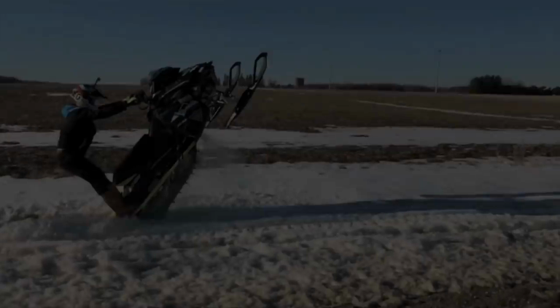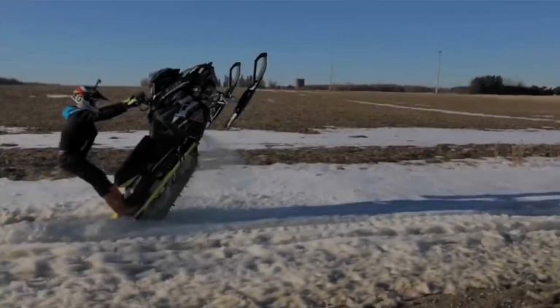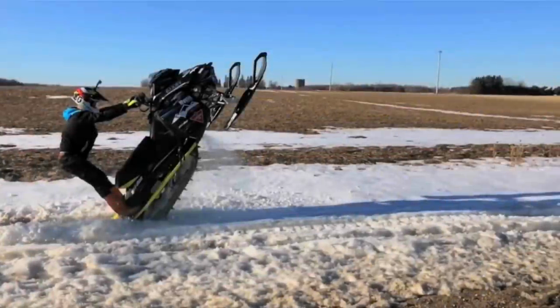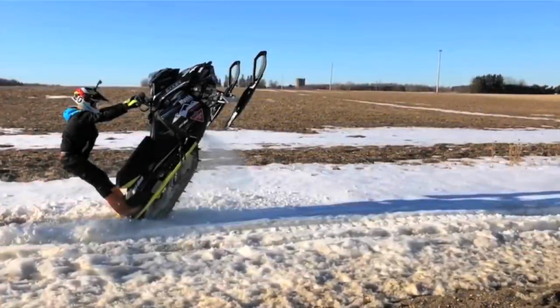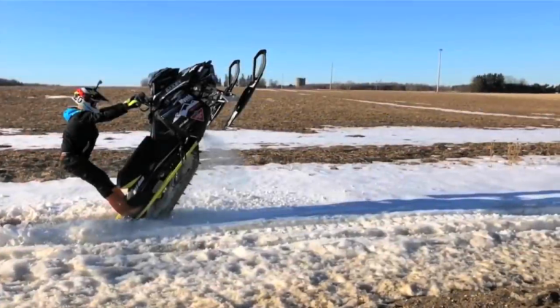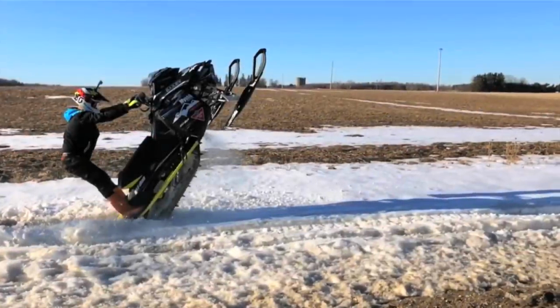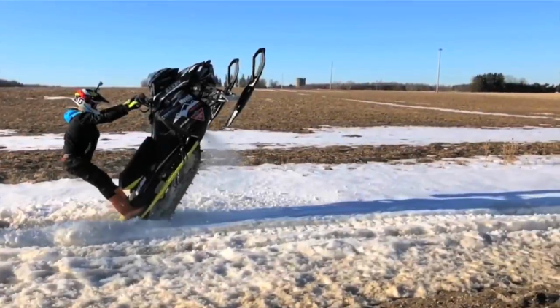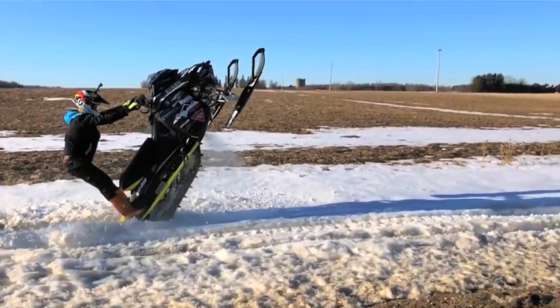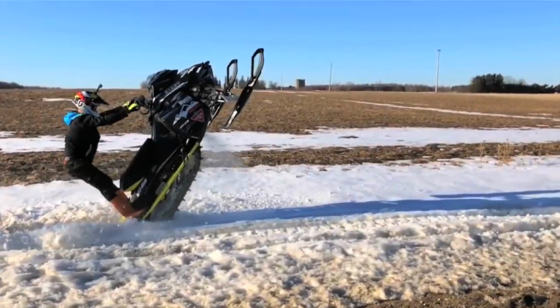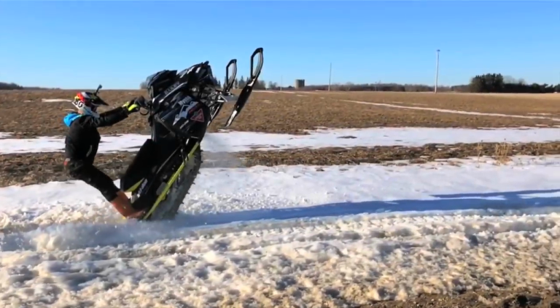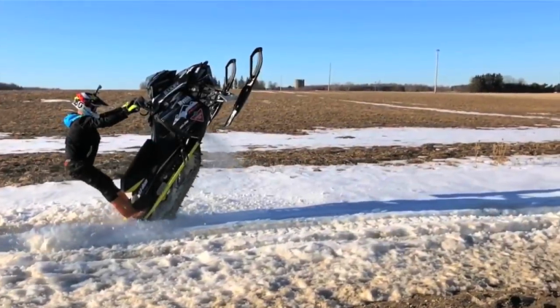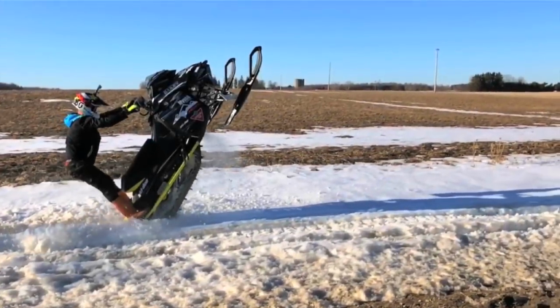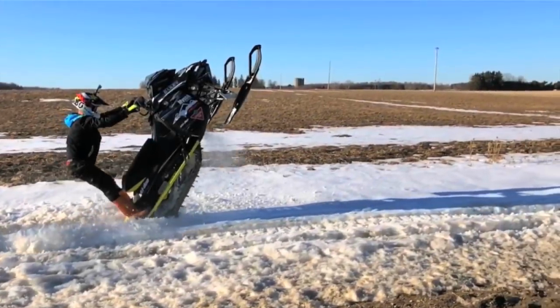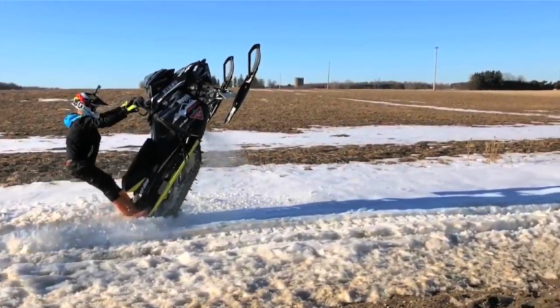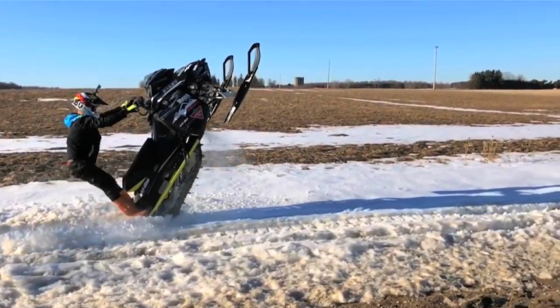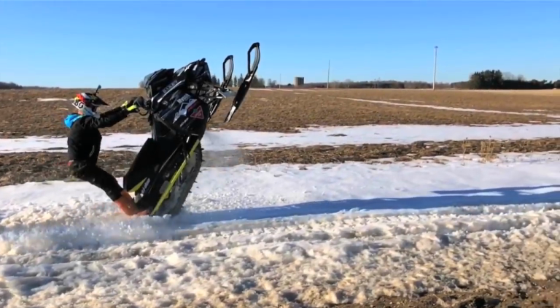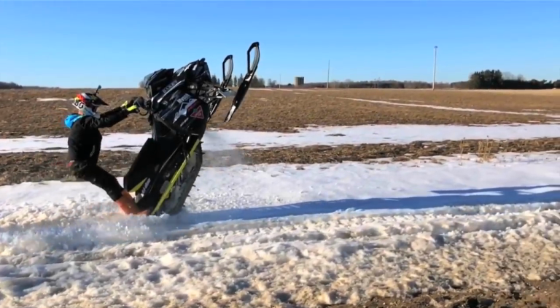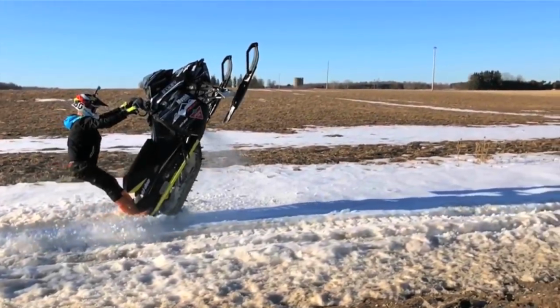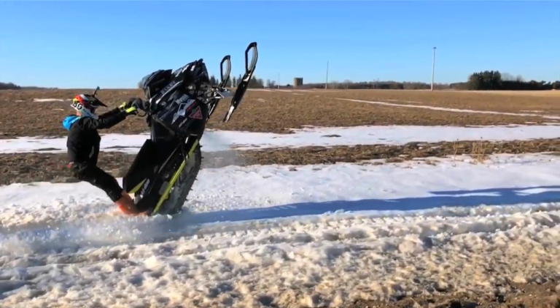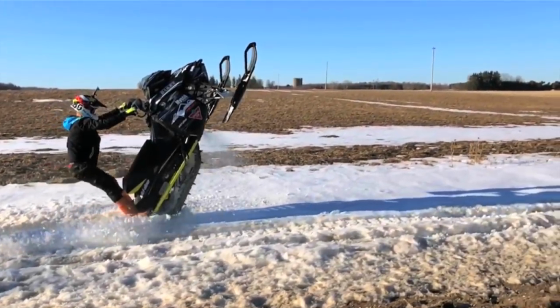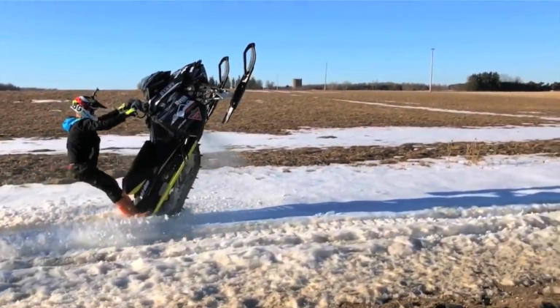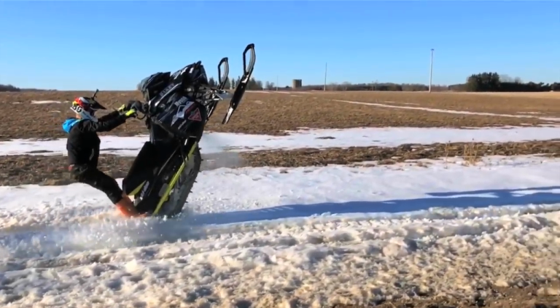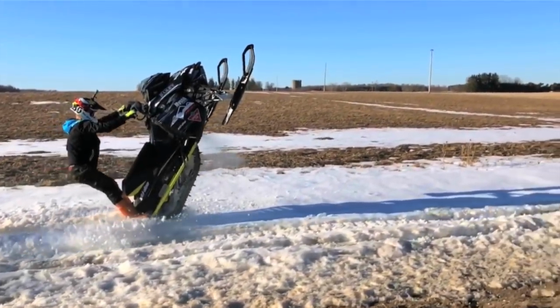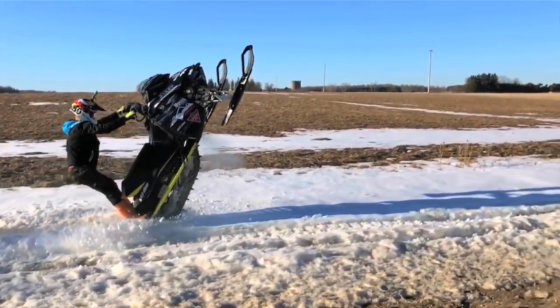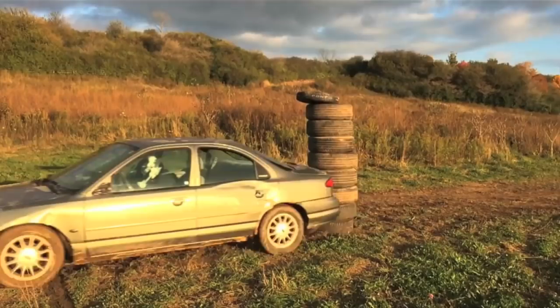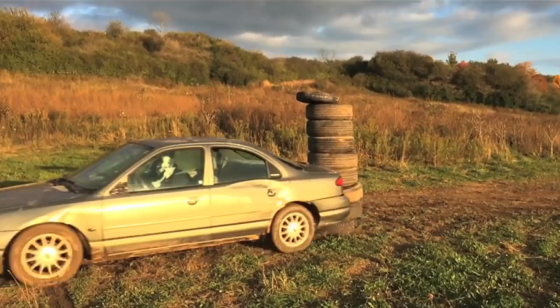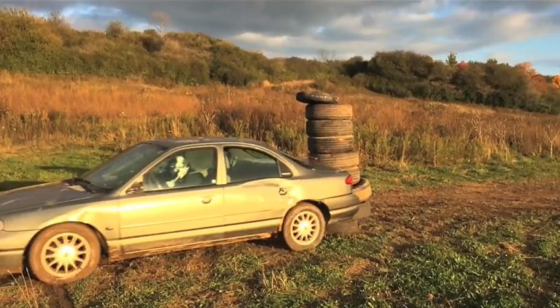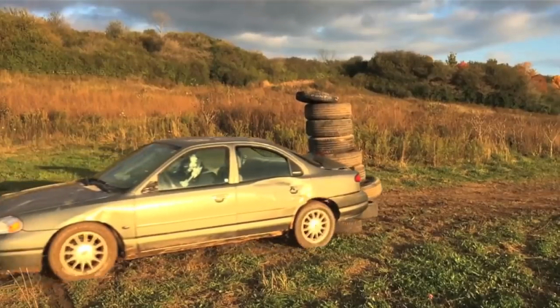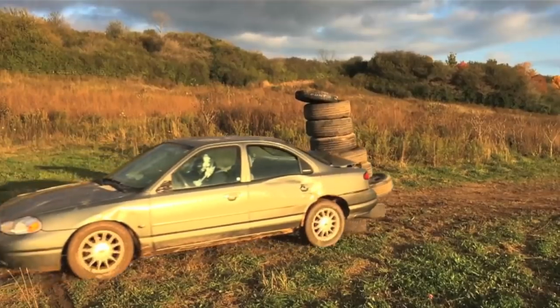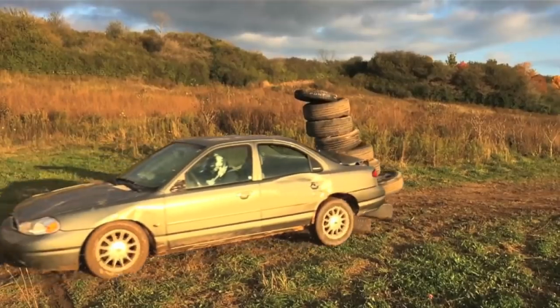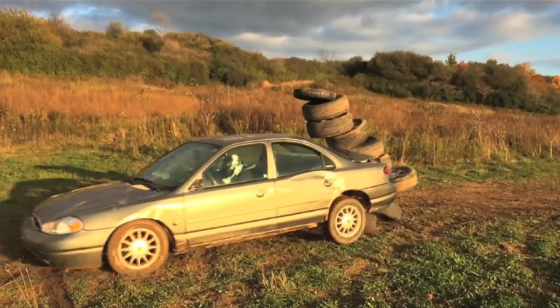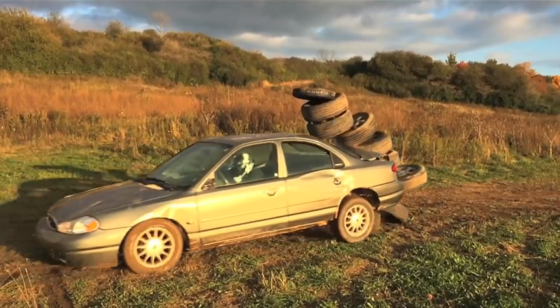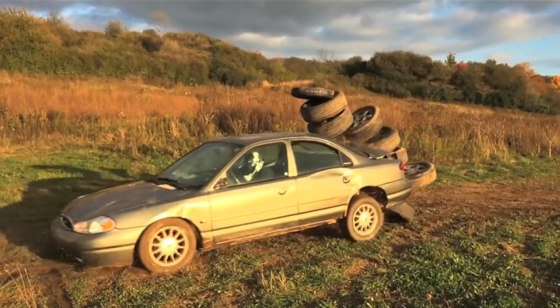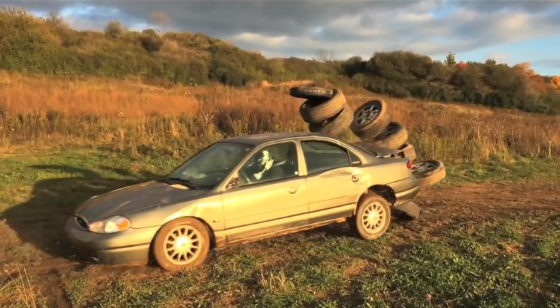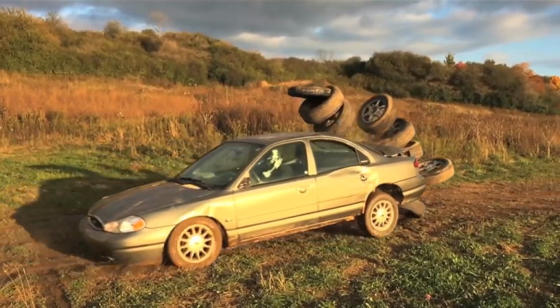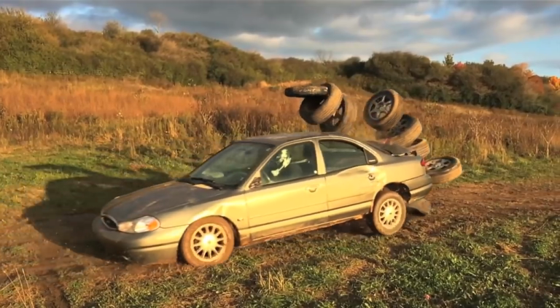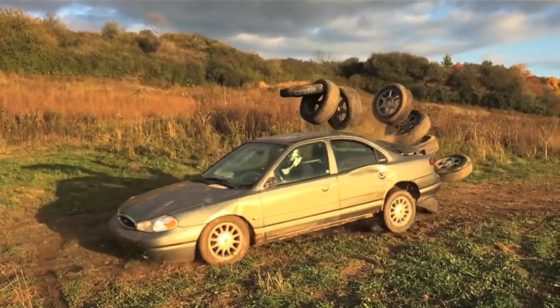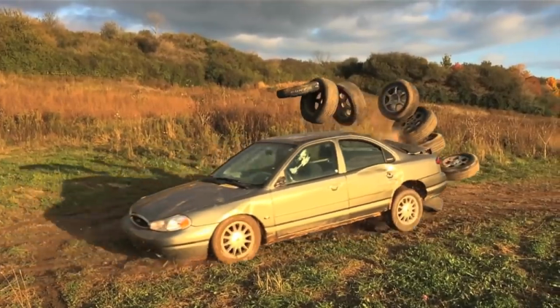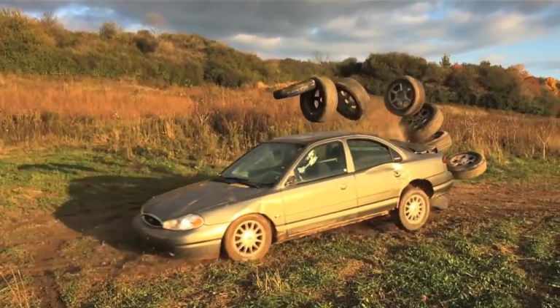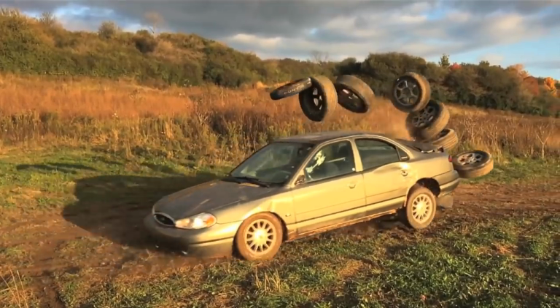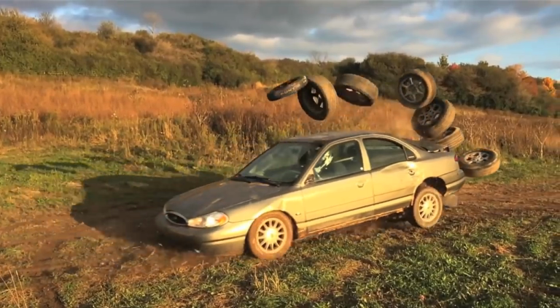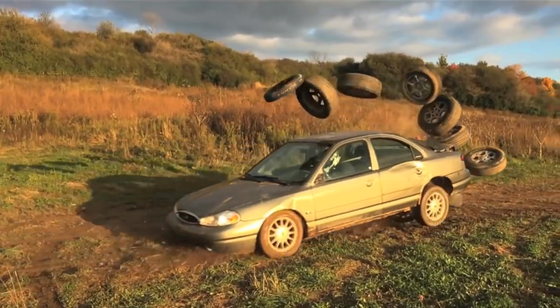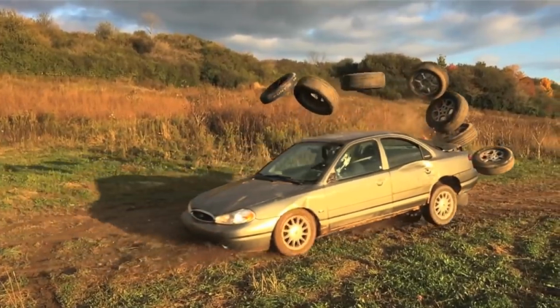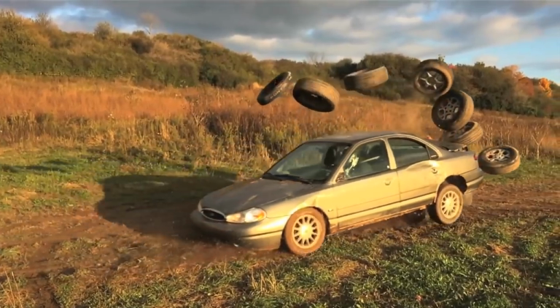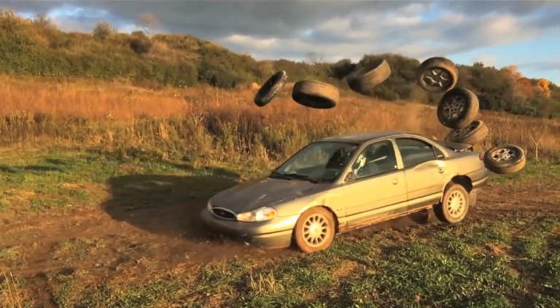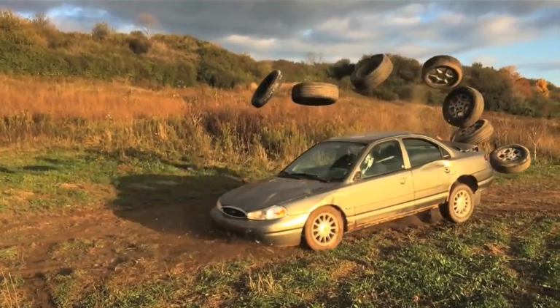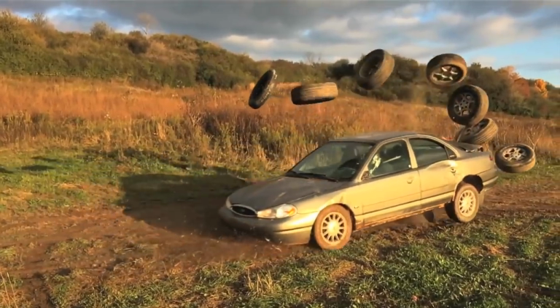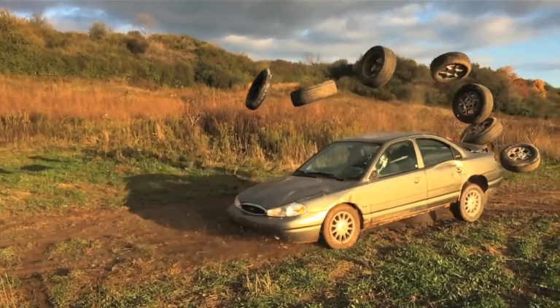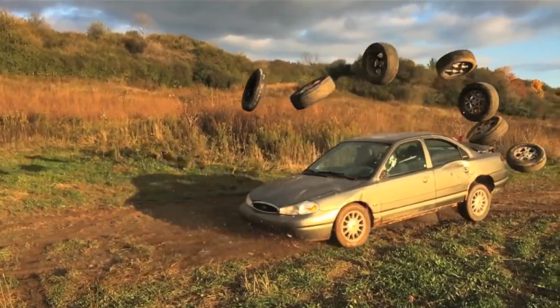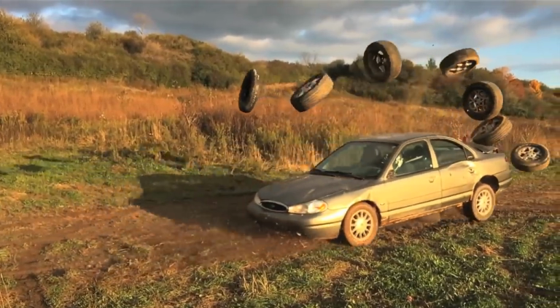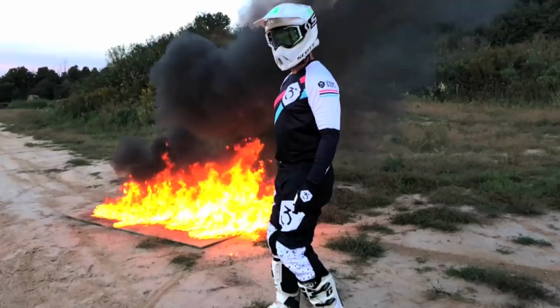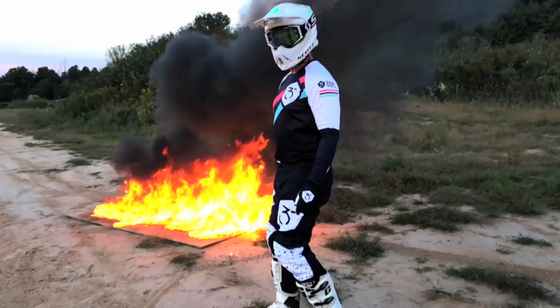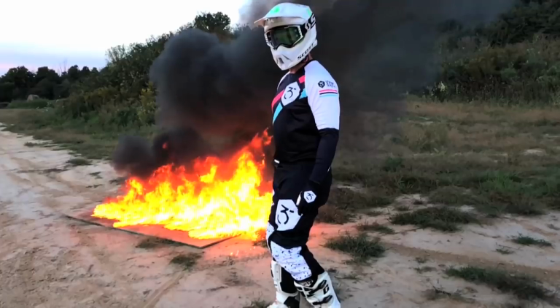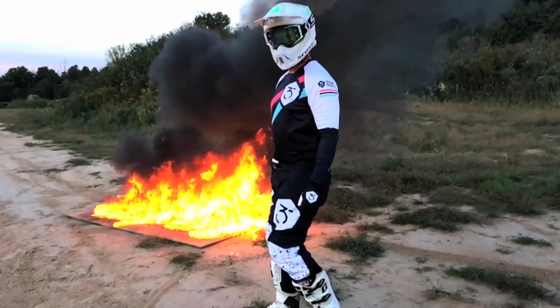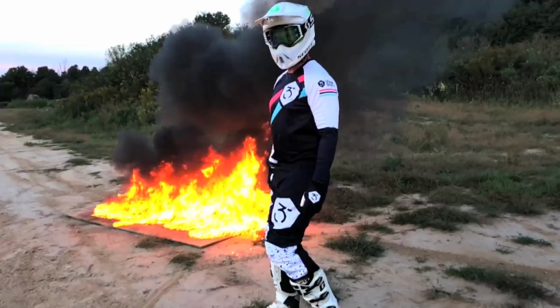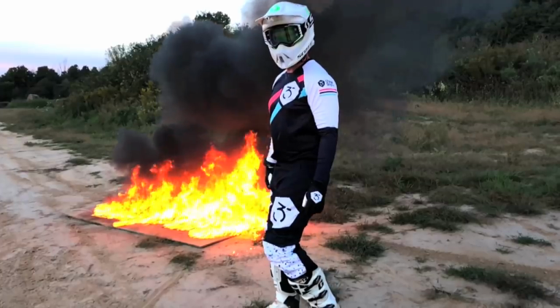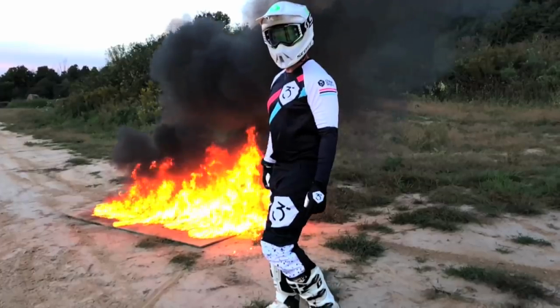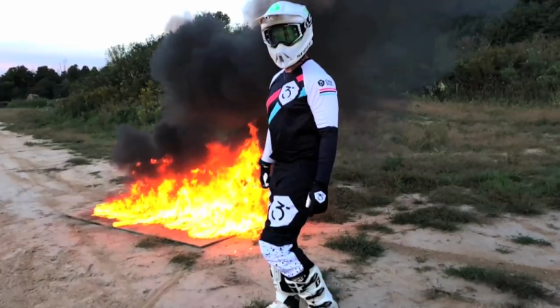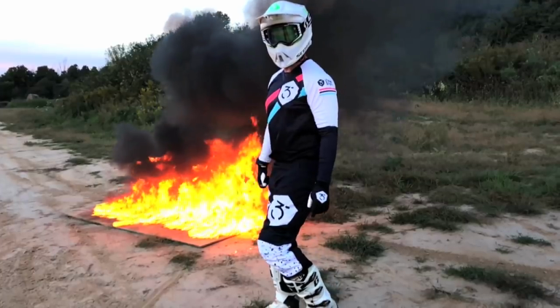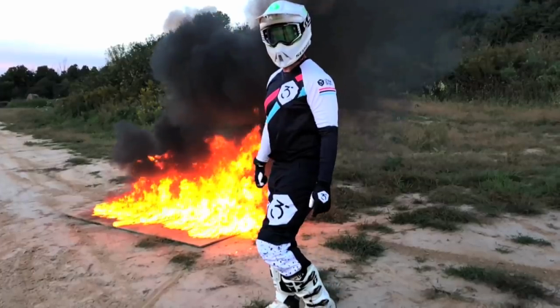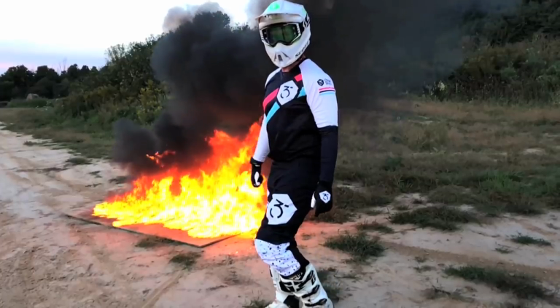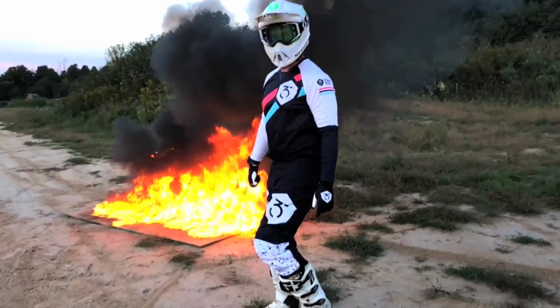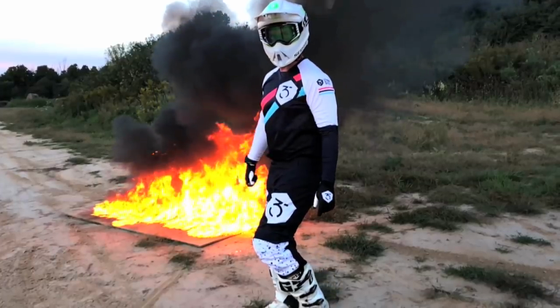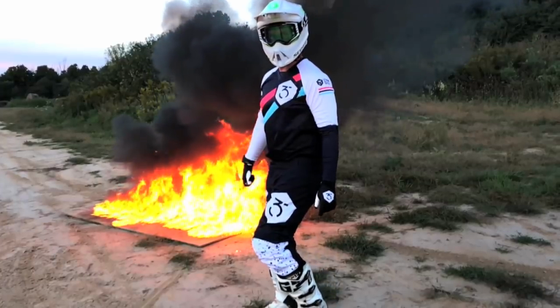You know what you need? You need a homeless animal right up your wrist!